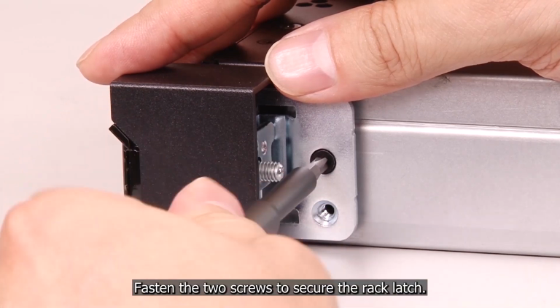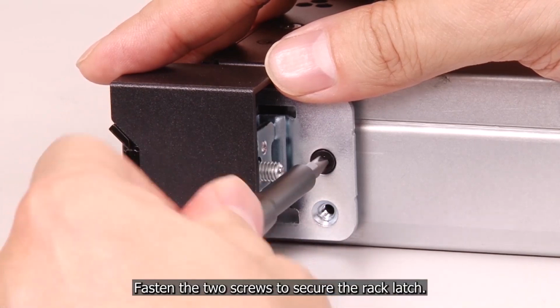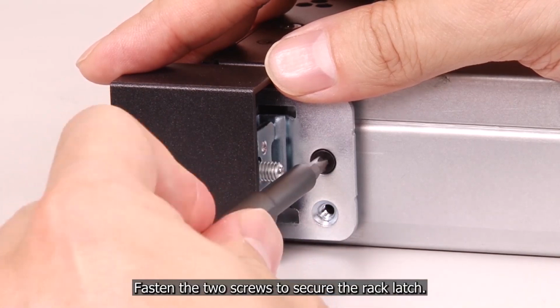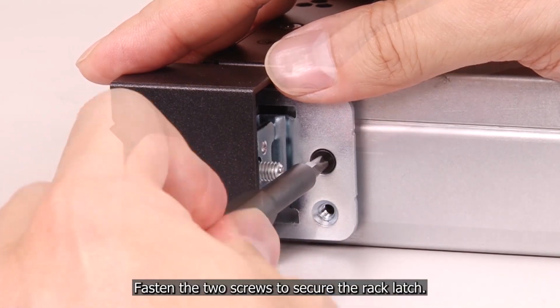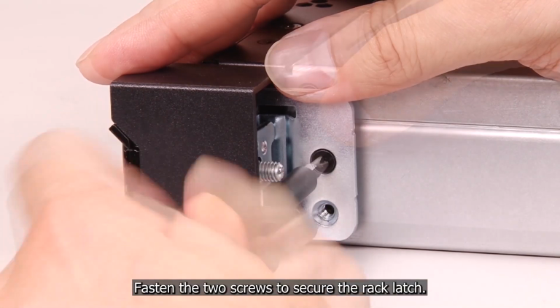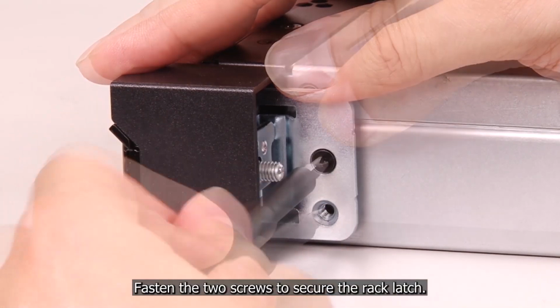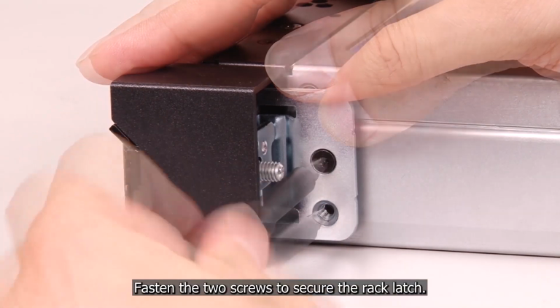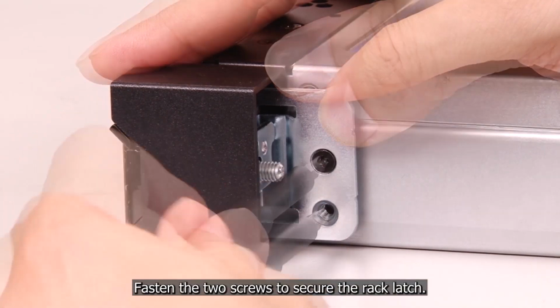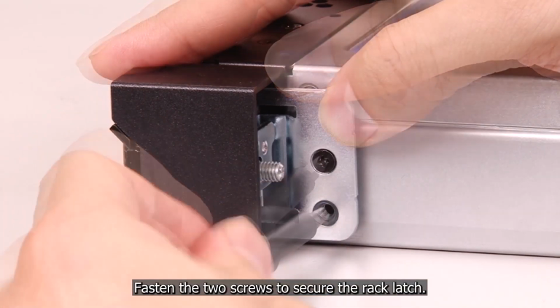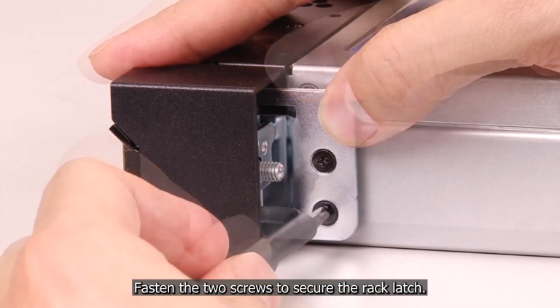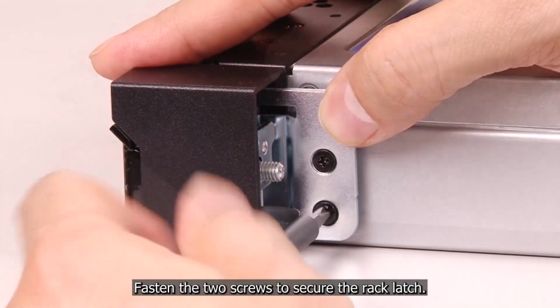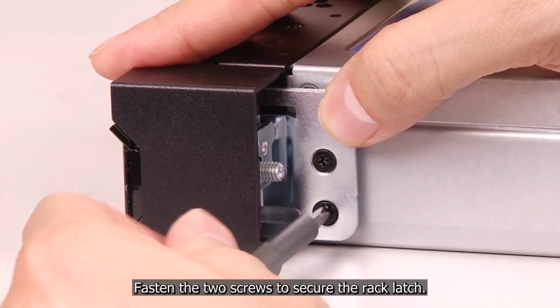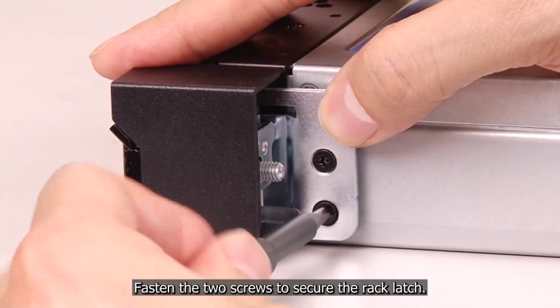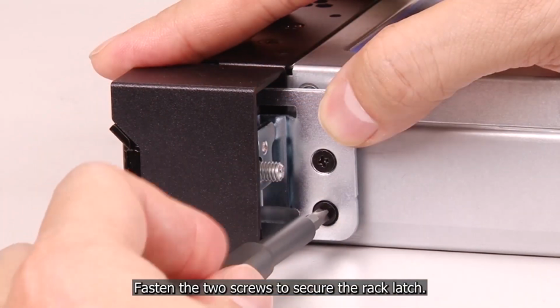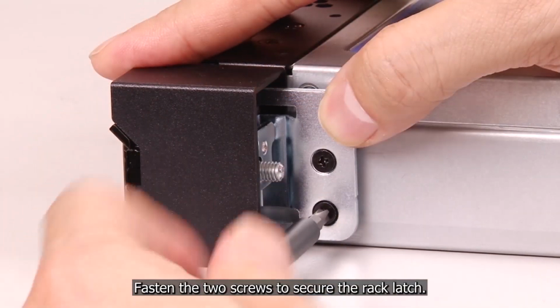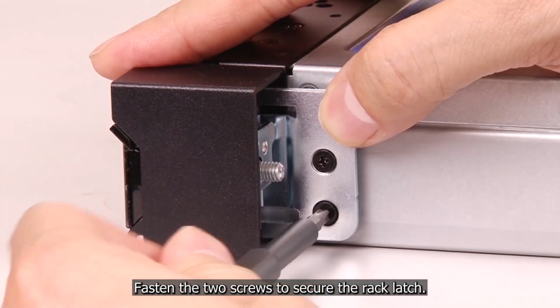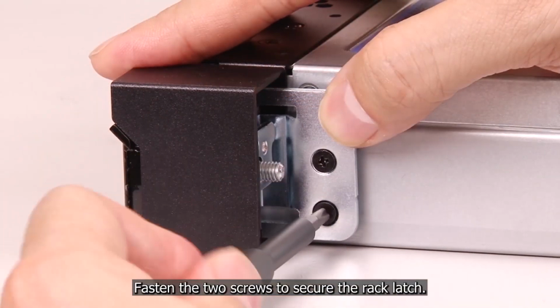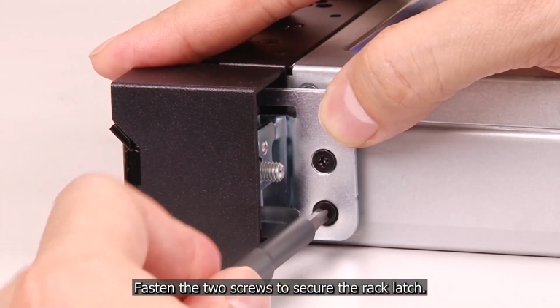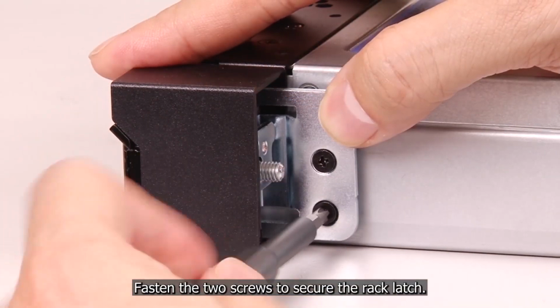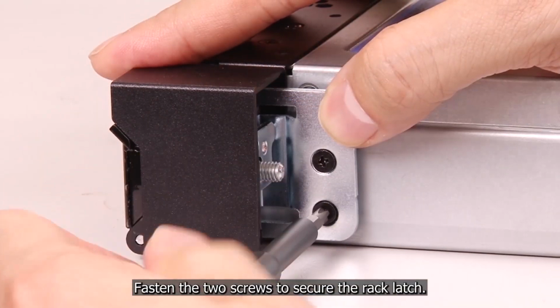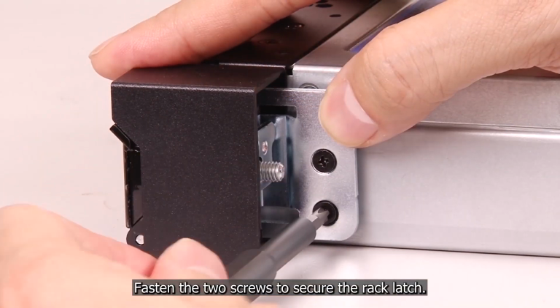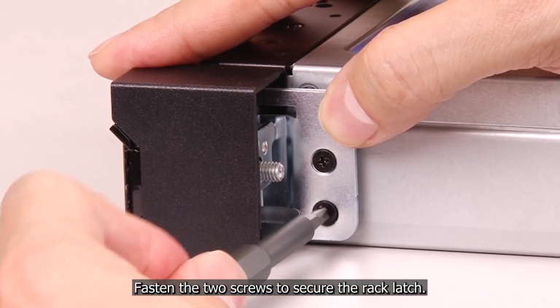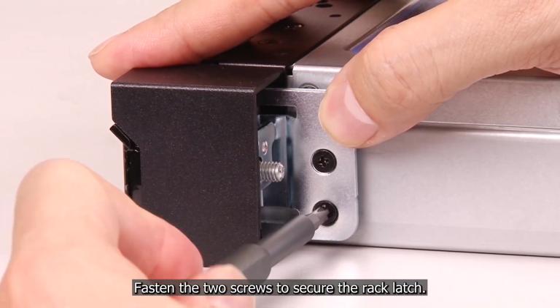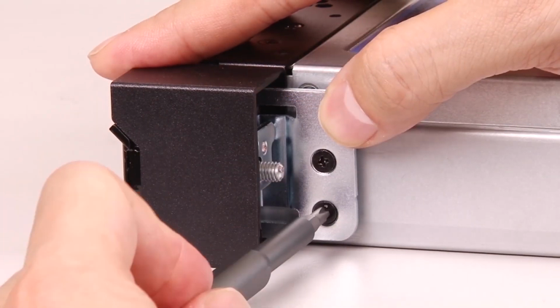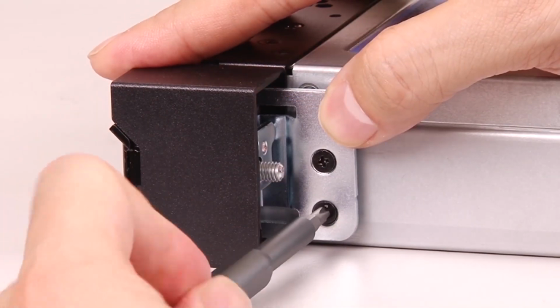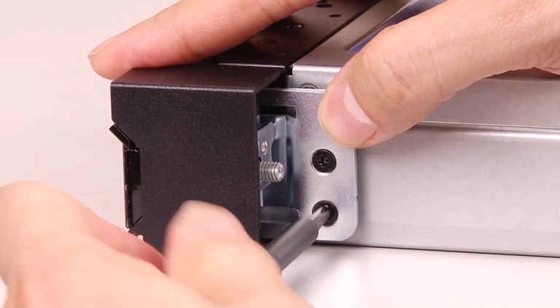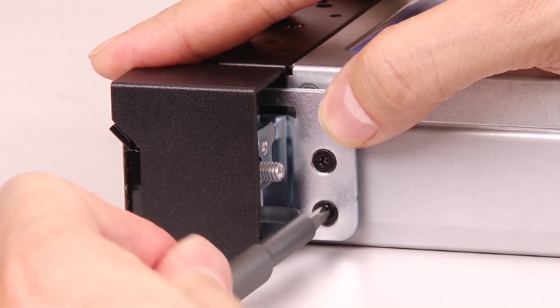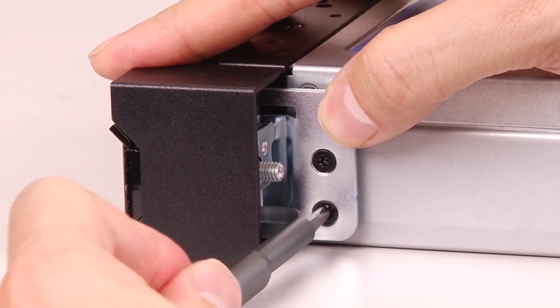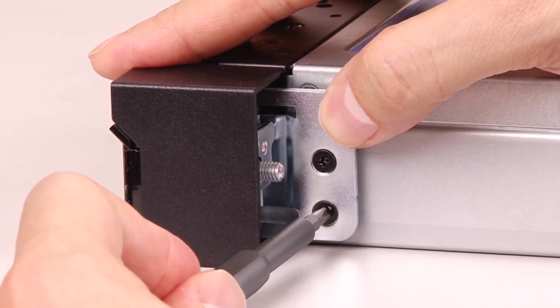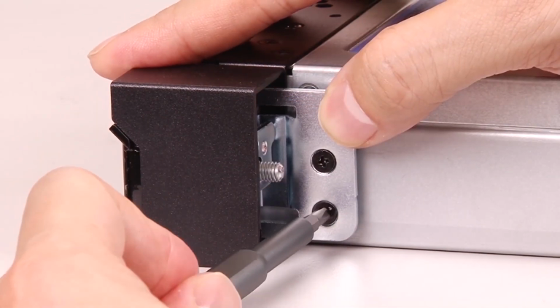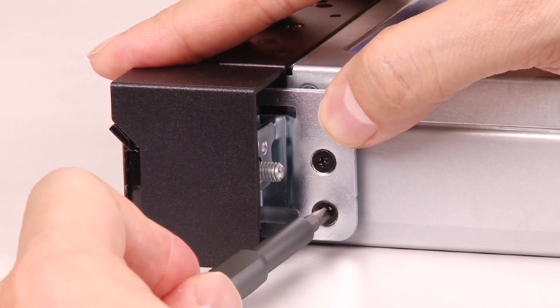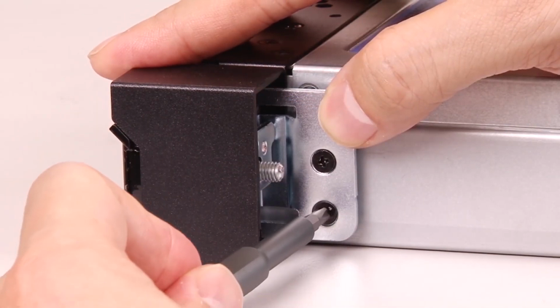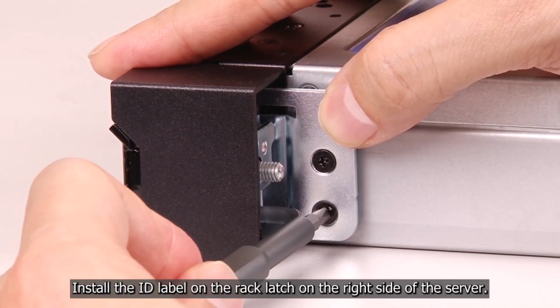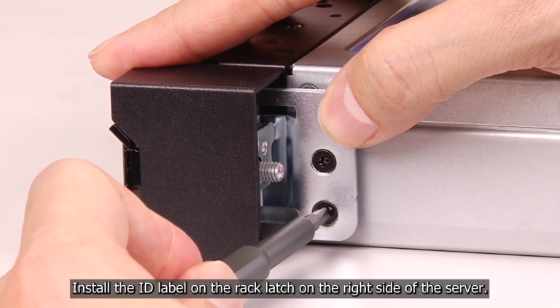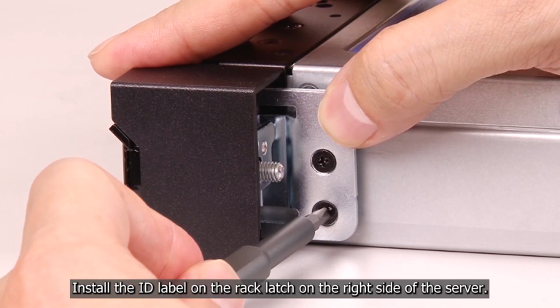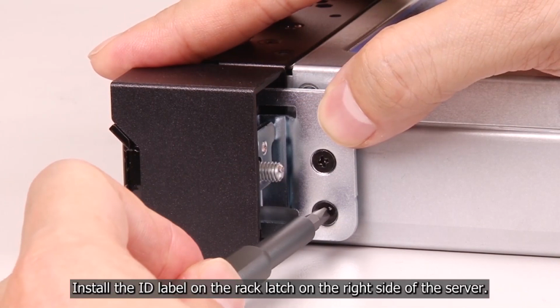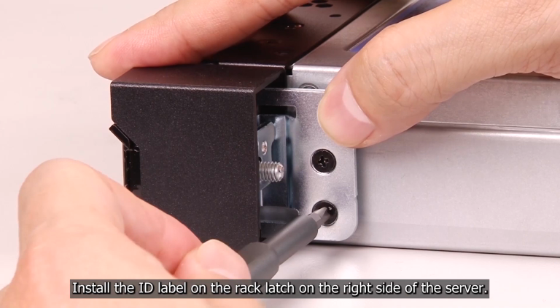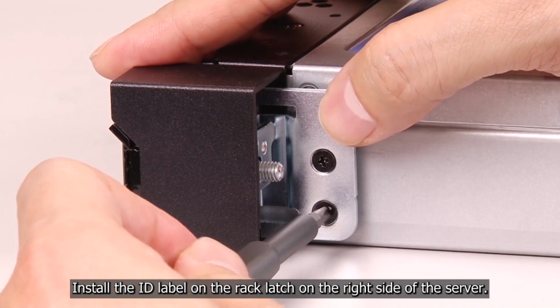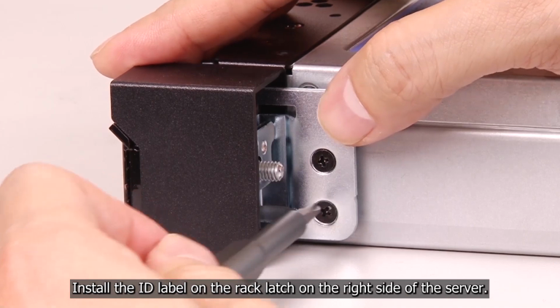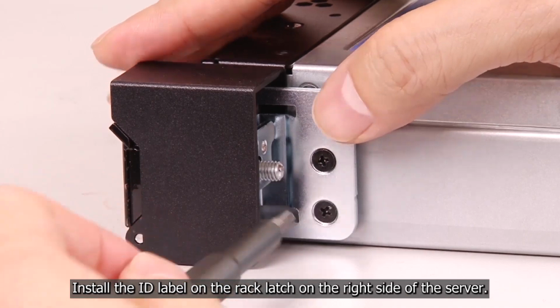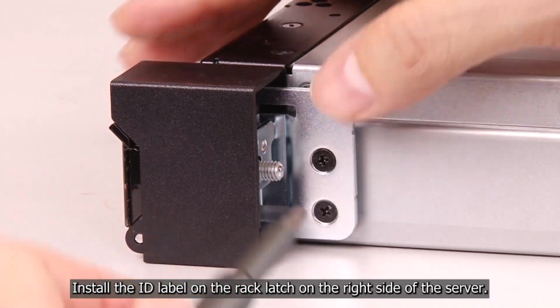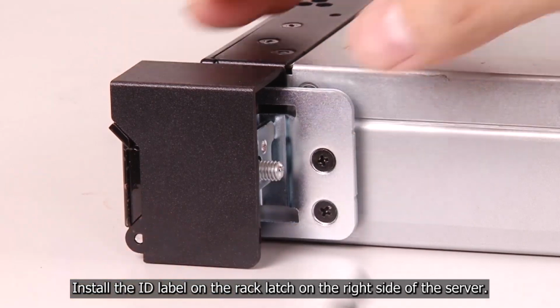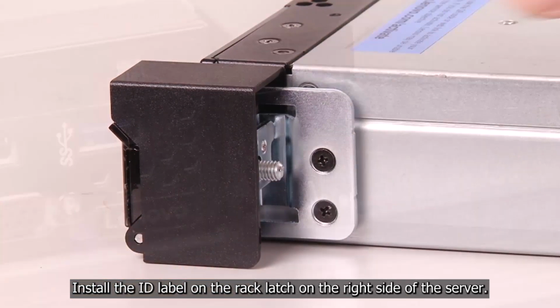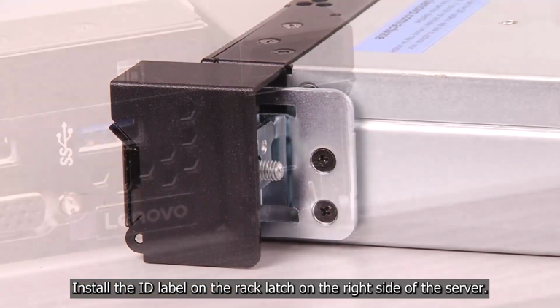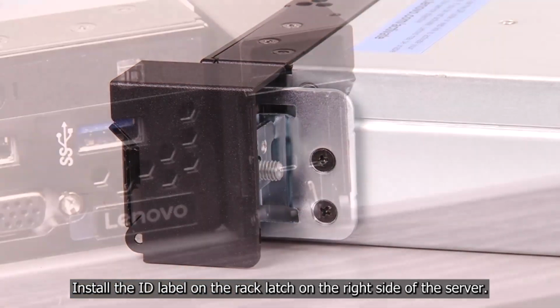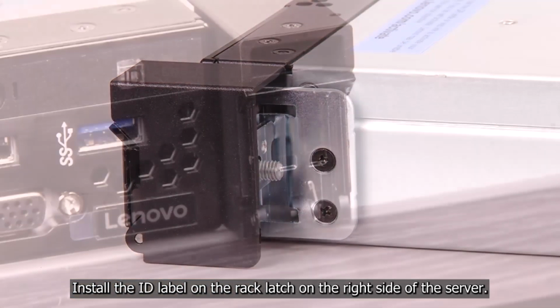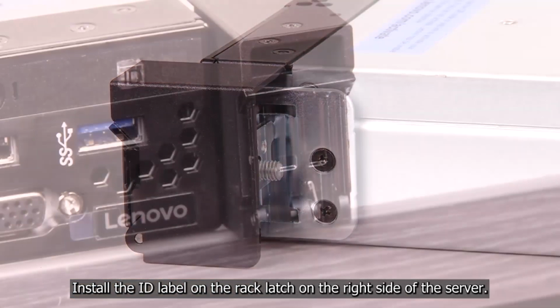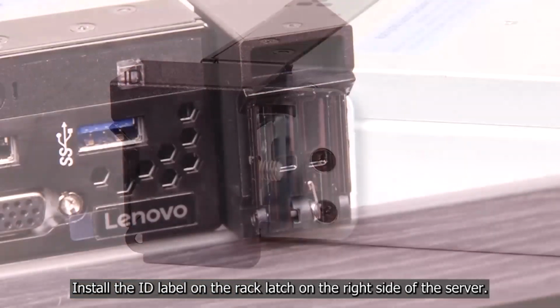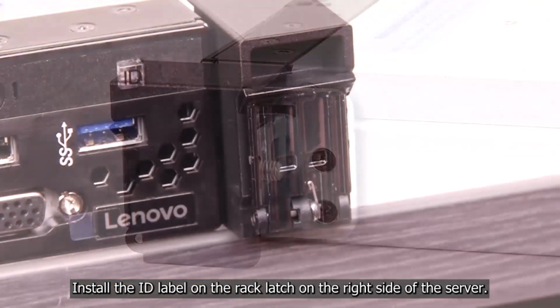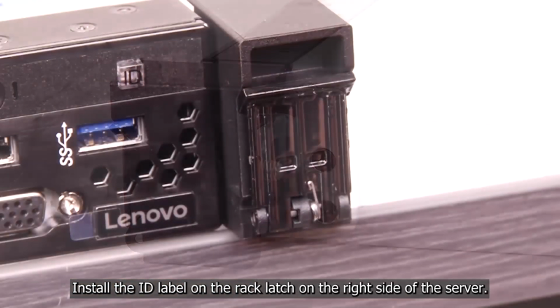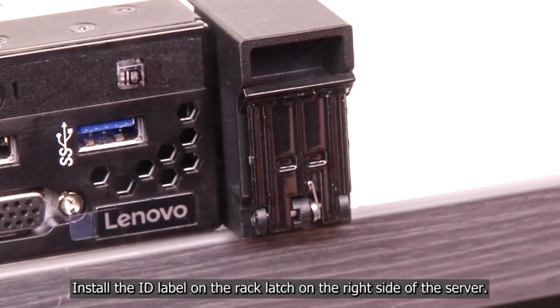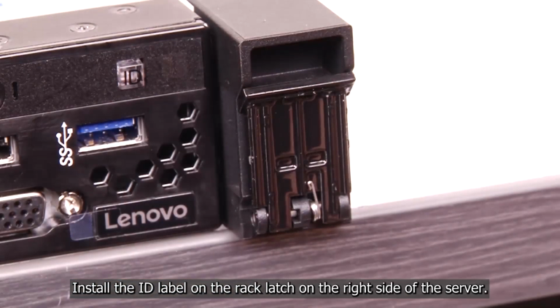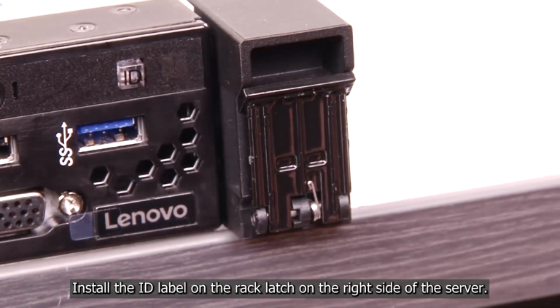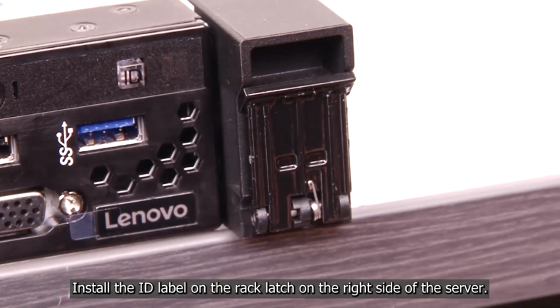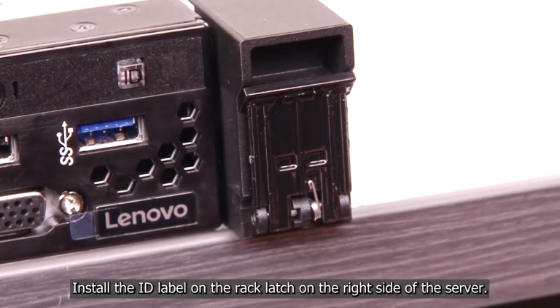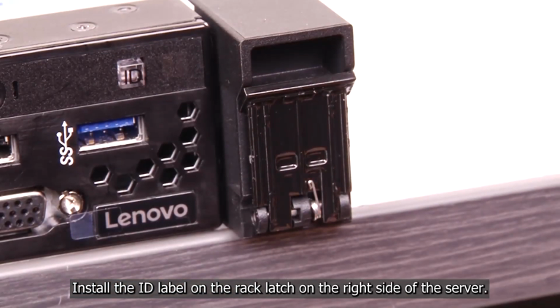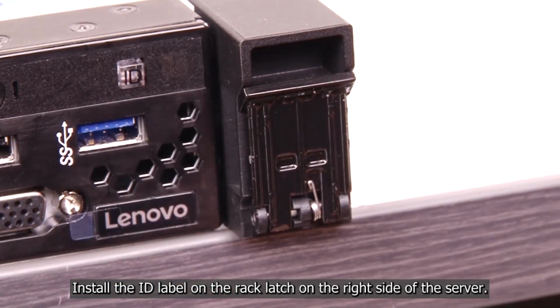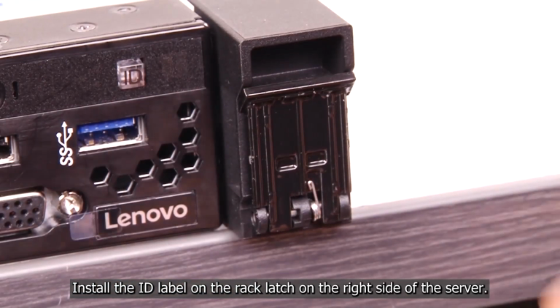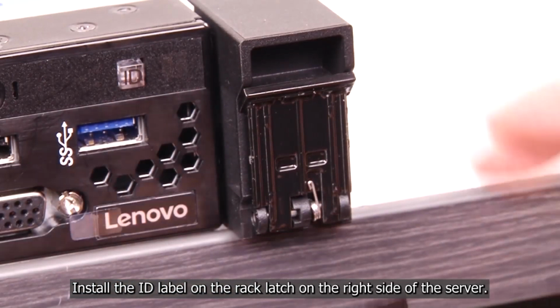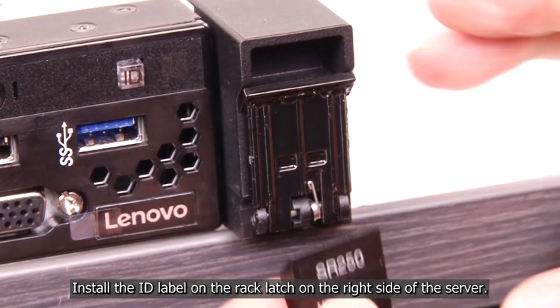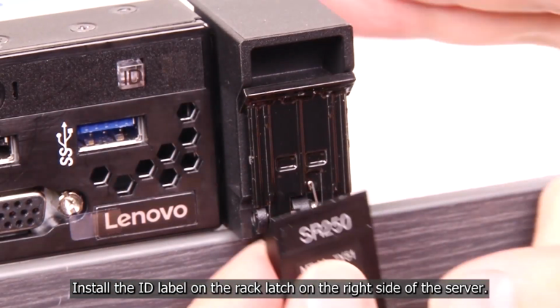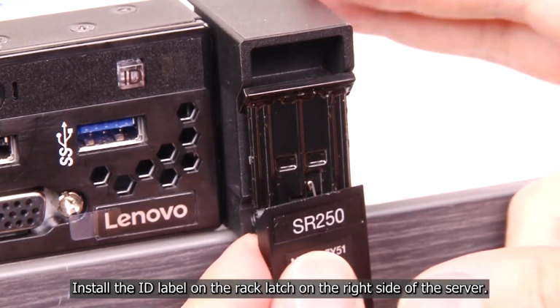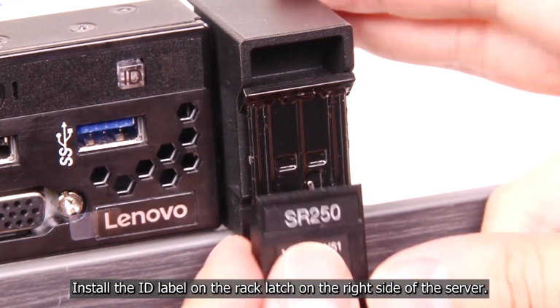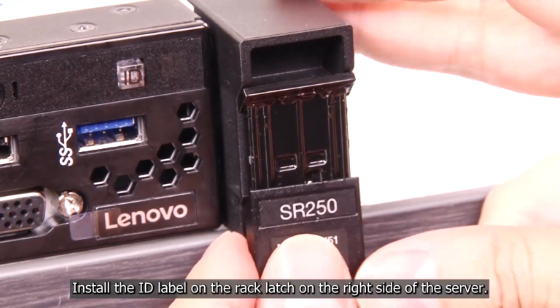Fasten the two screws to secure the rack latch. Install the ID label on the rack latch on the right side of the server.